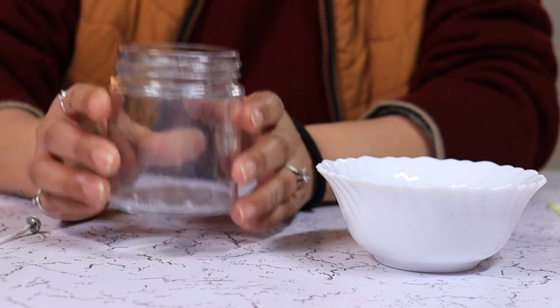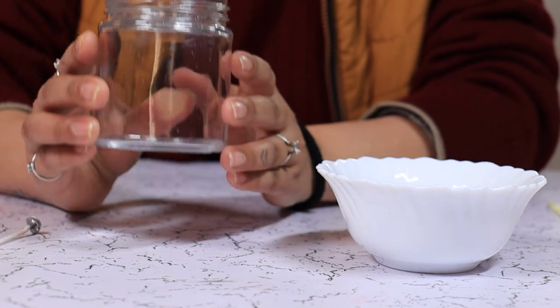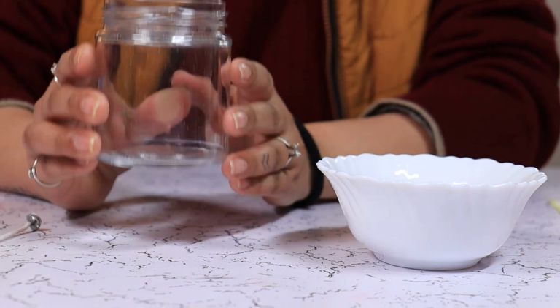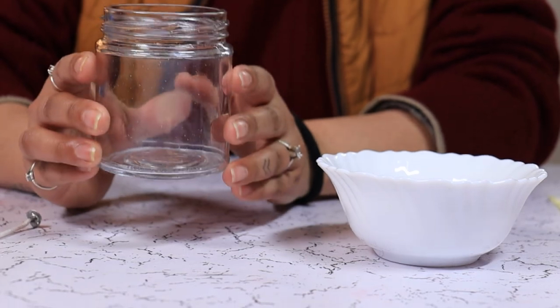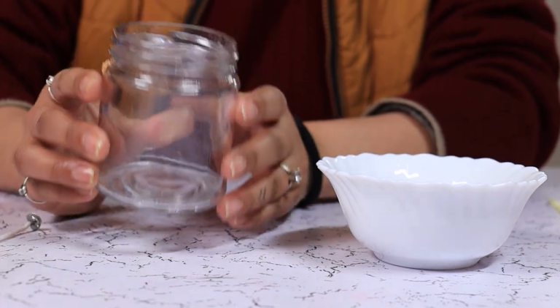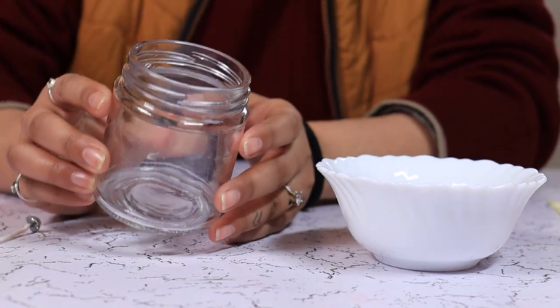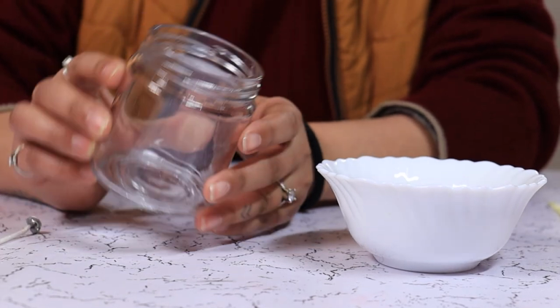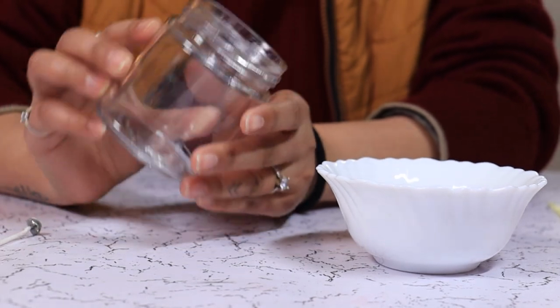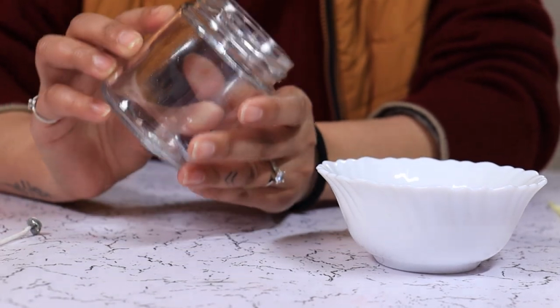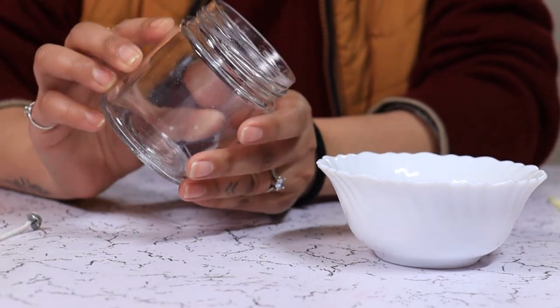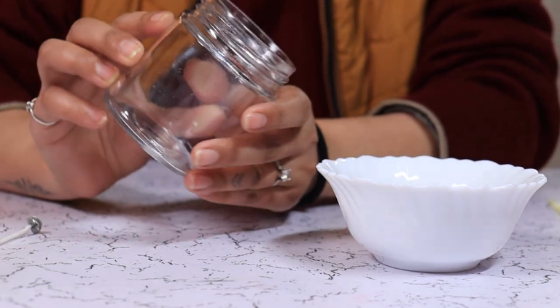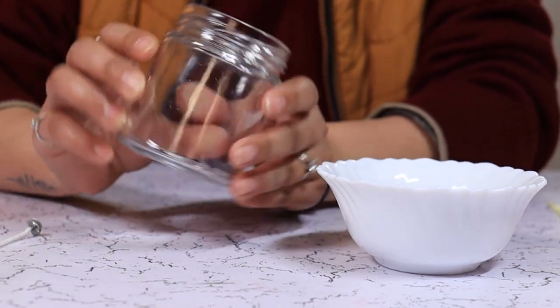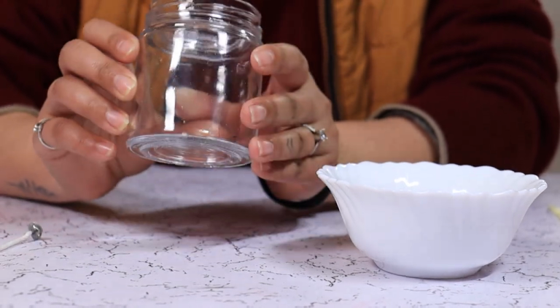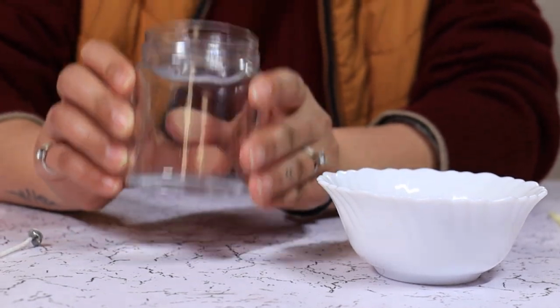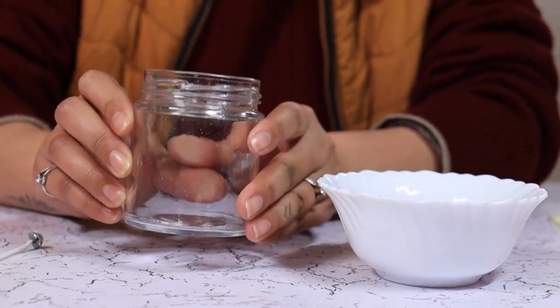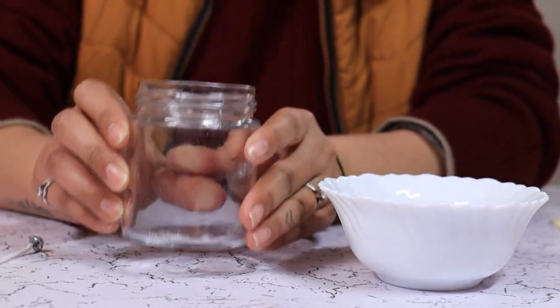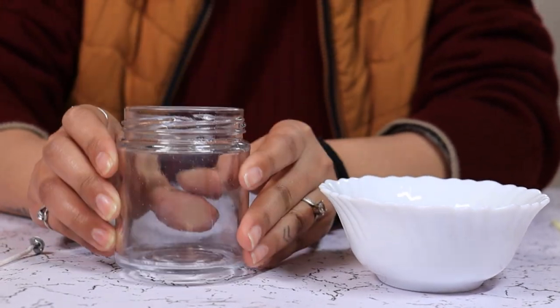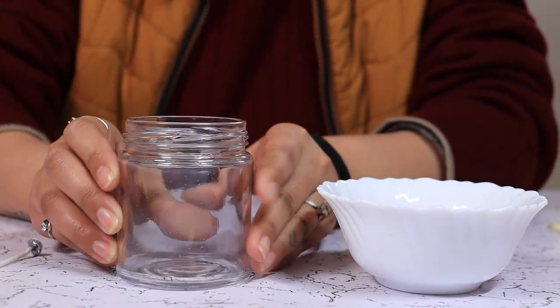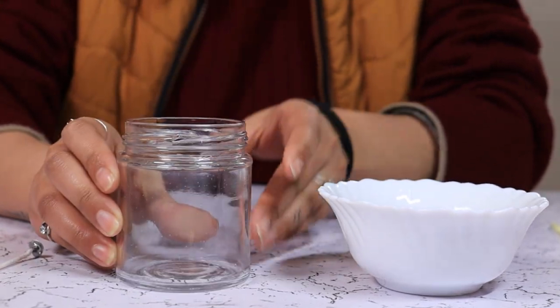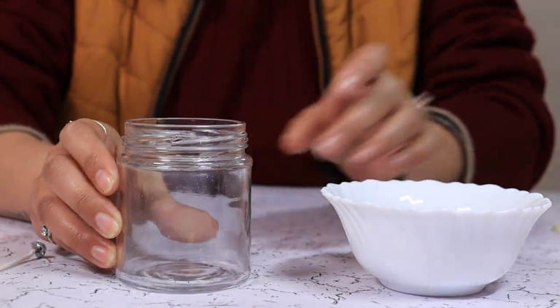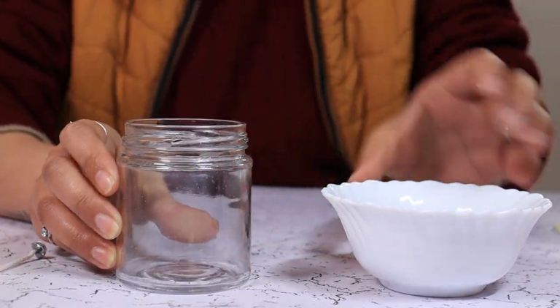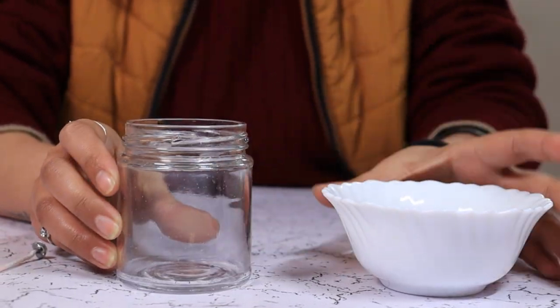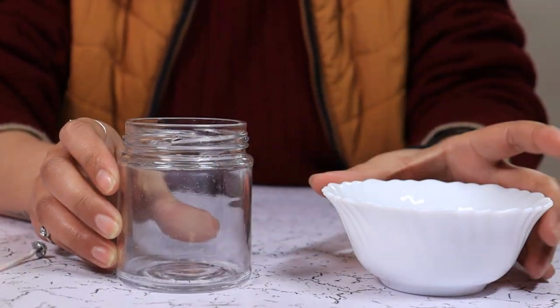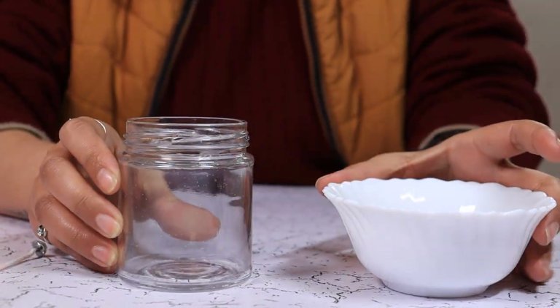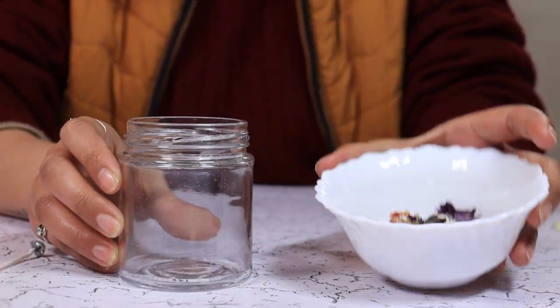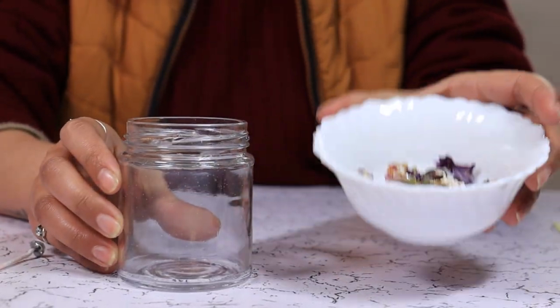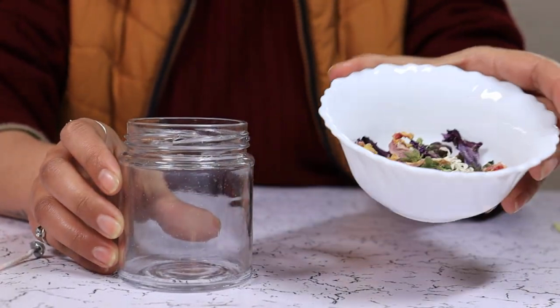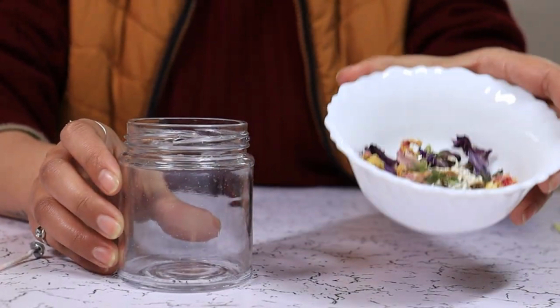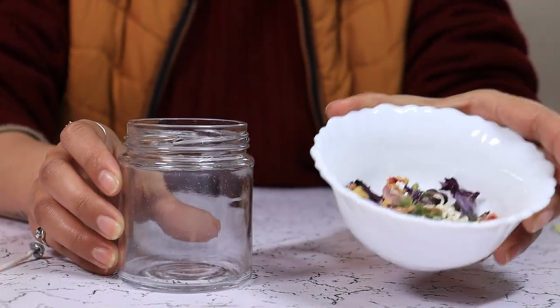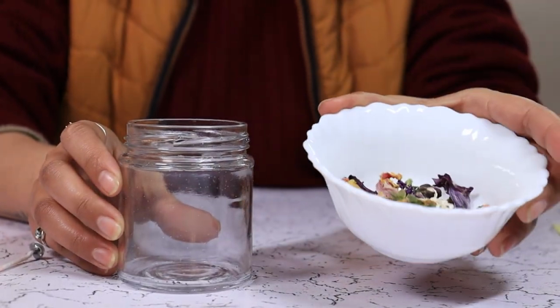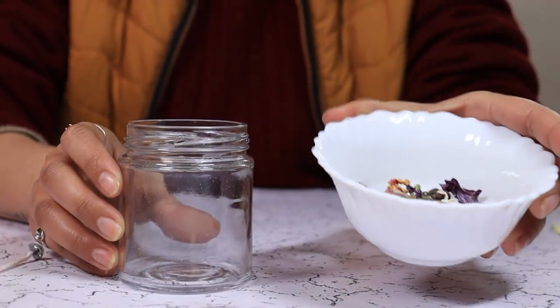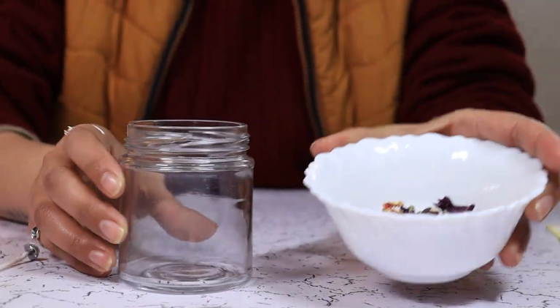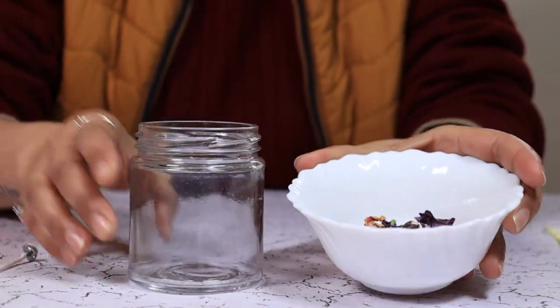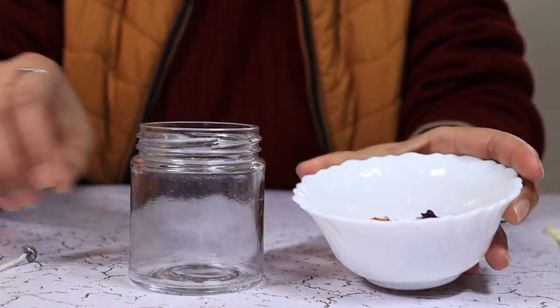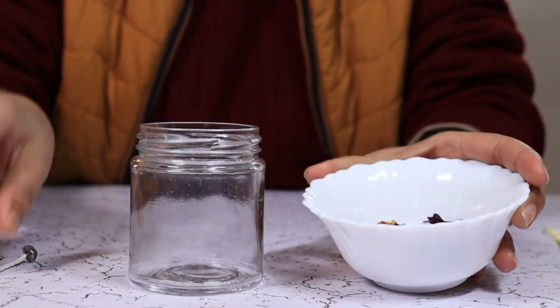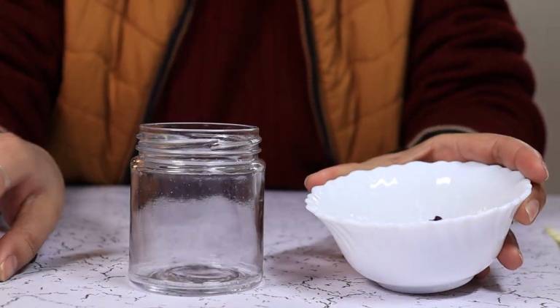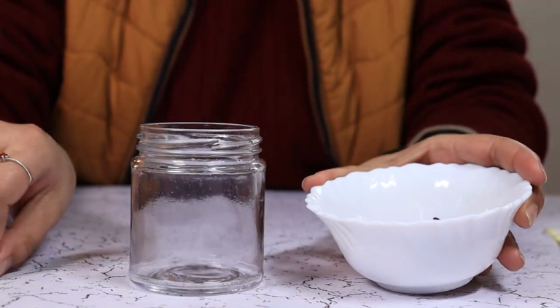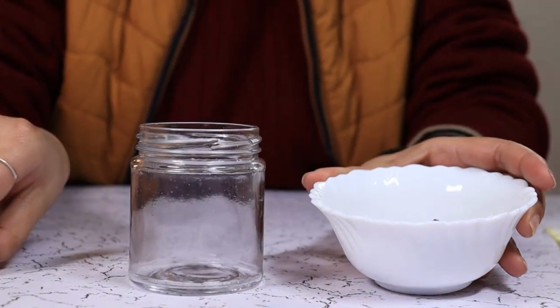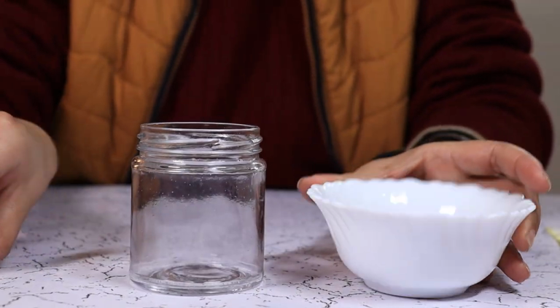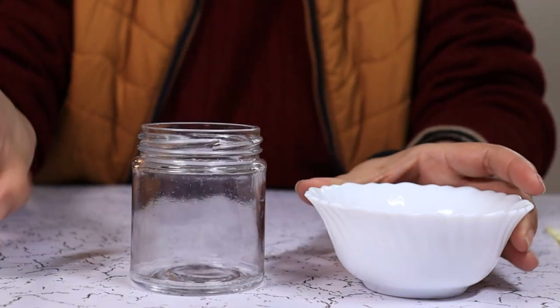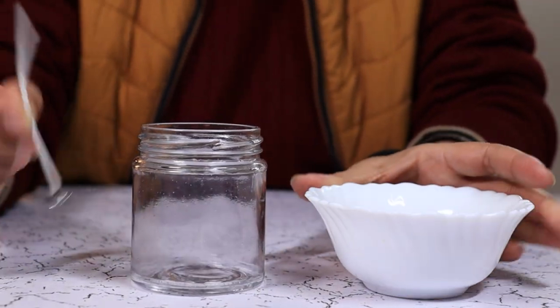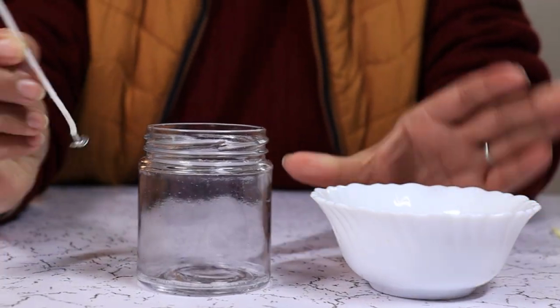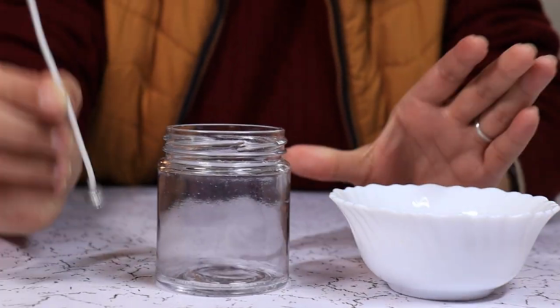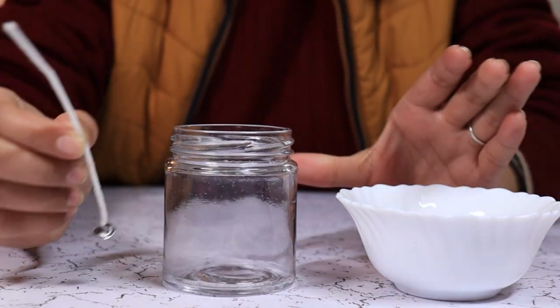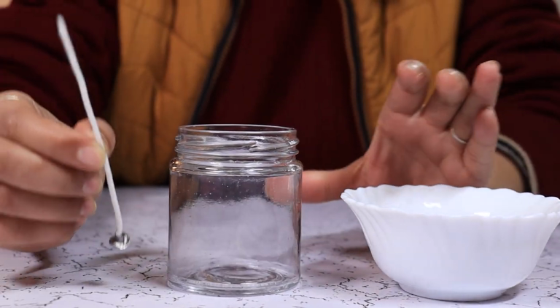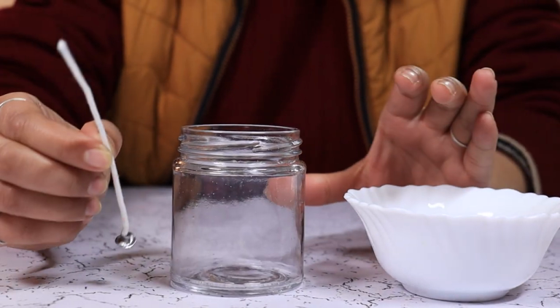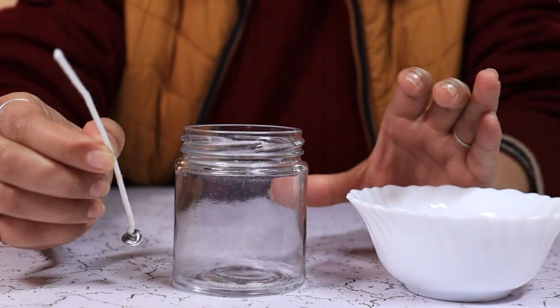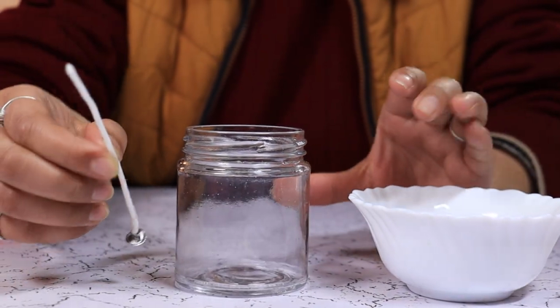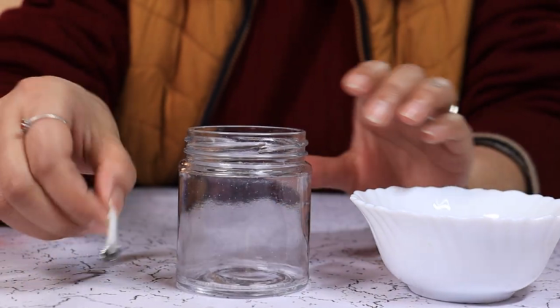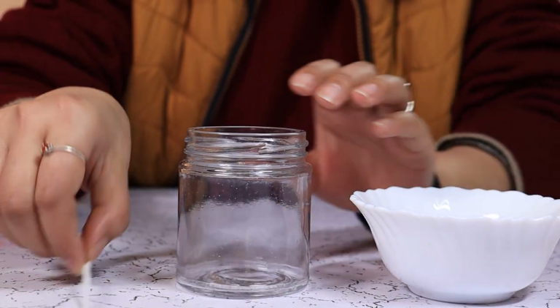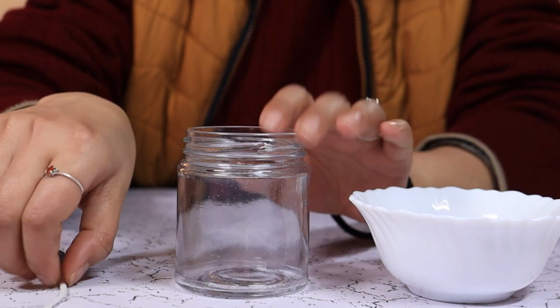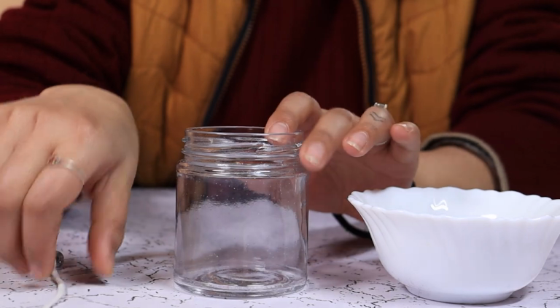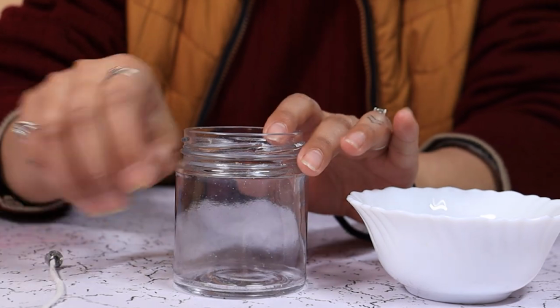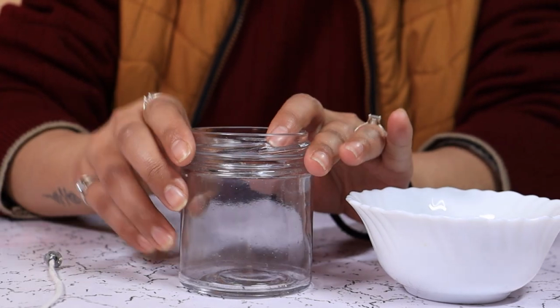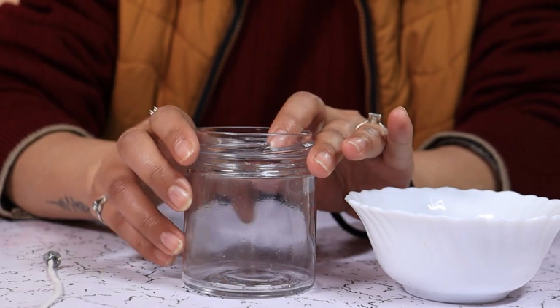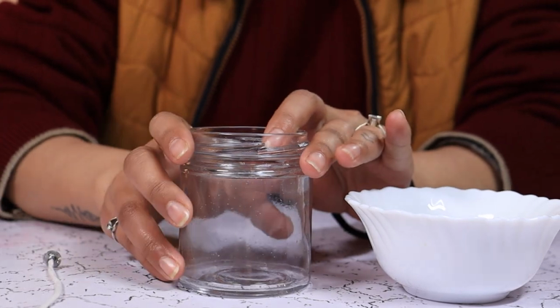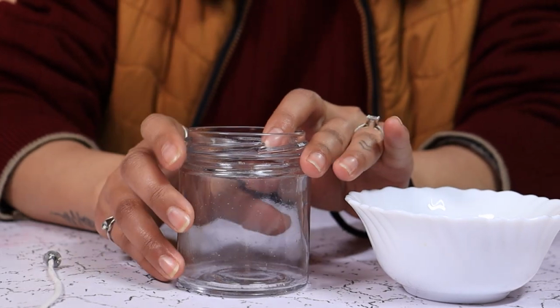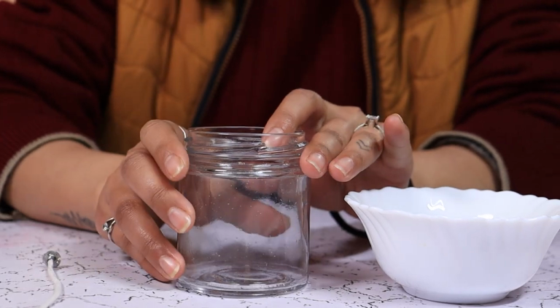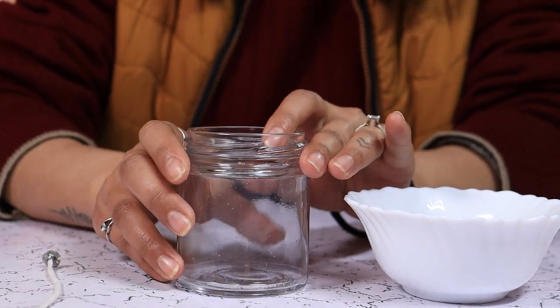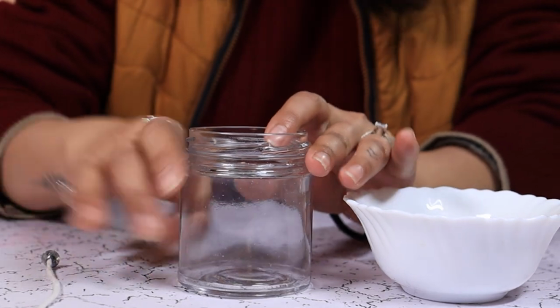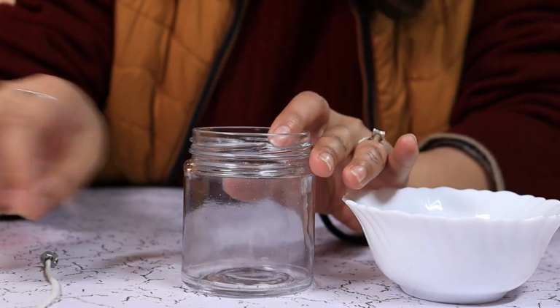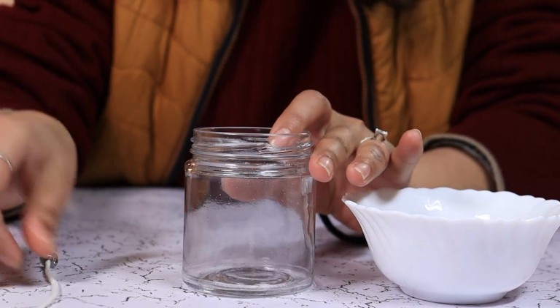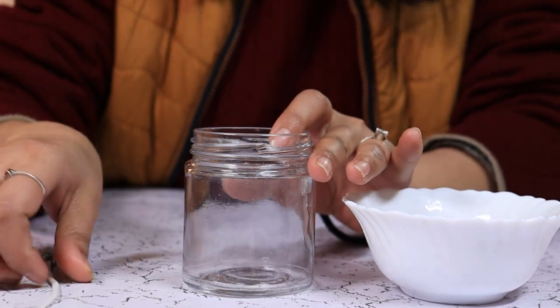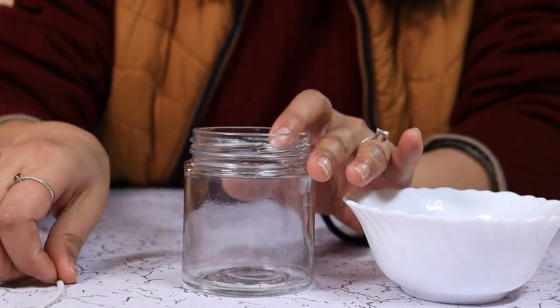For this candle, you need a jar, some dried flowers, a cotton wick, and some melted wax.